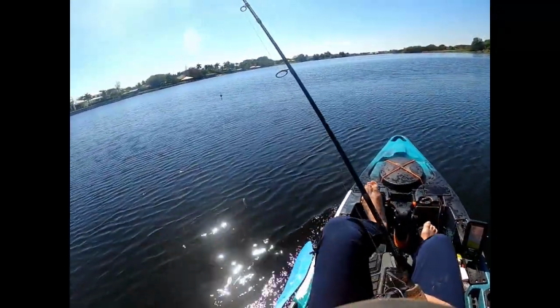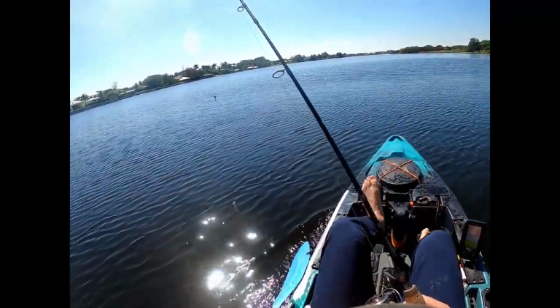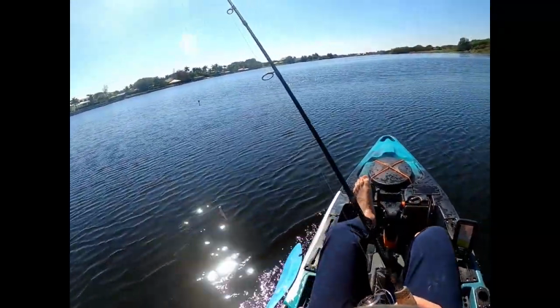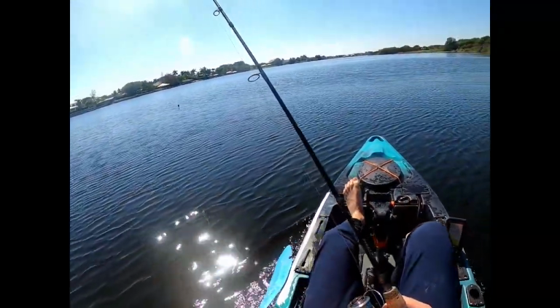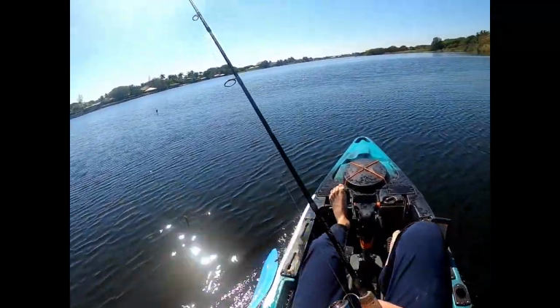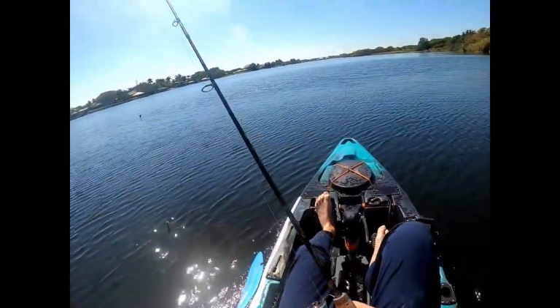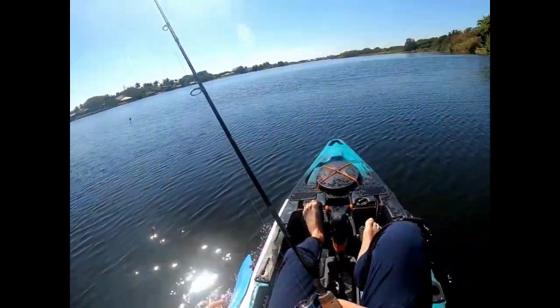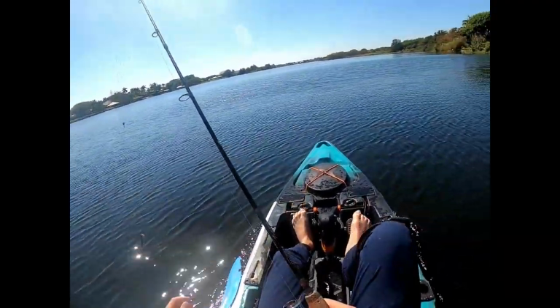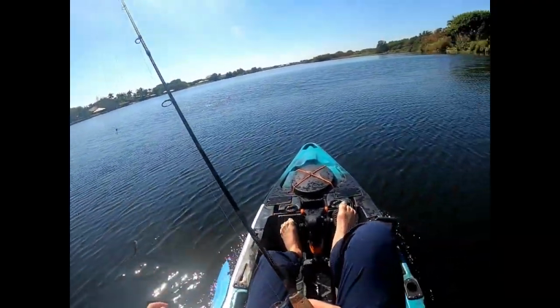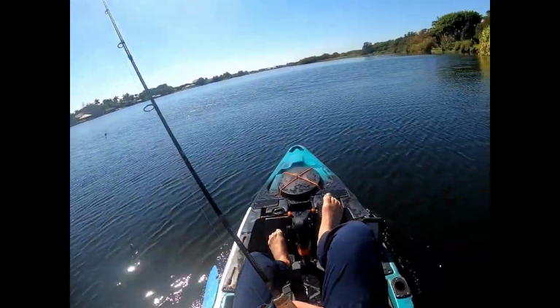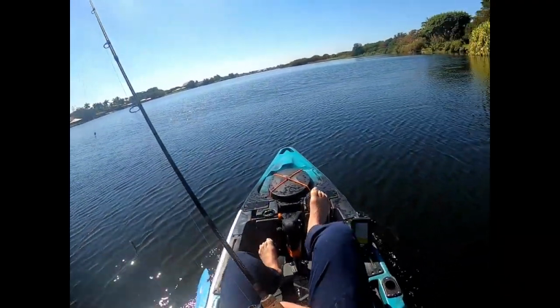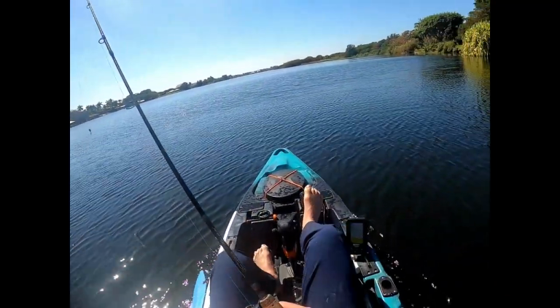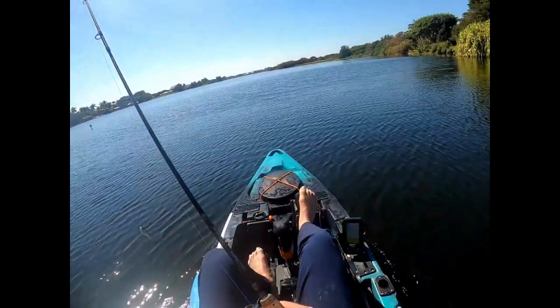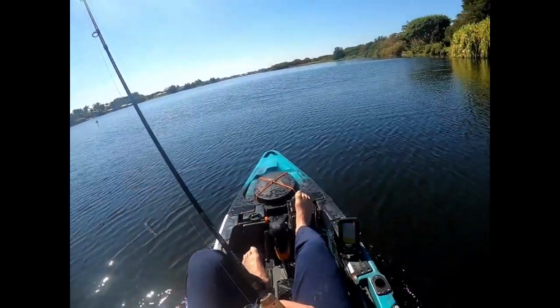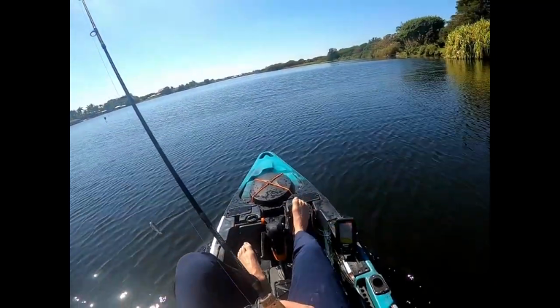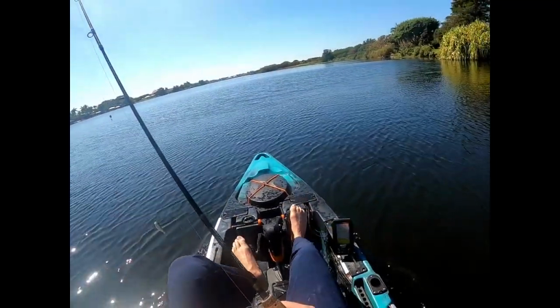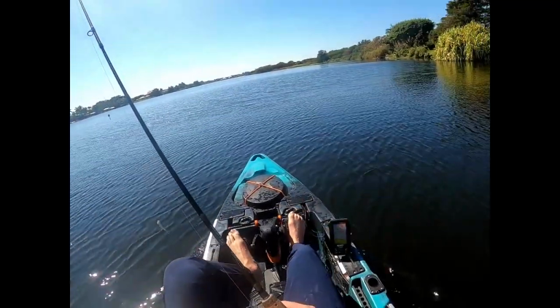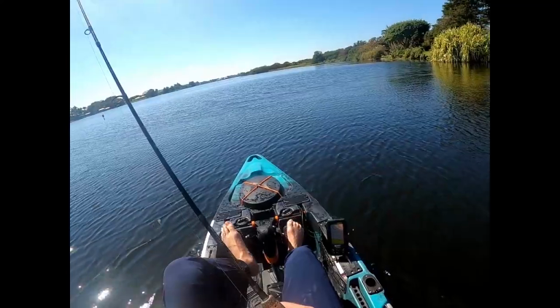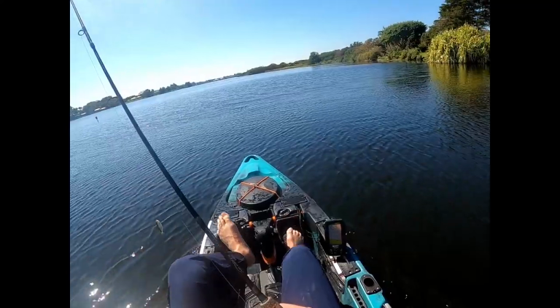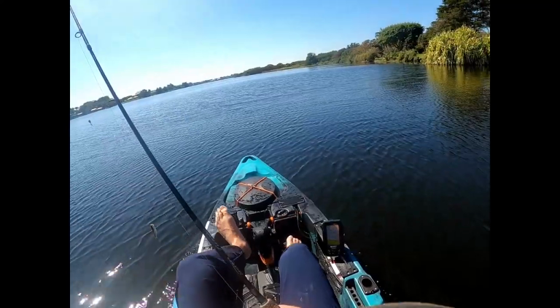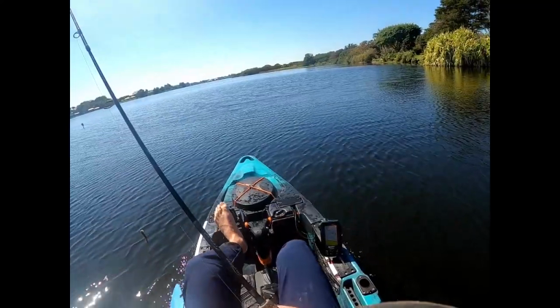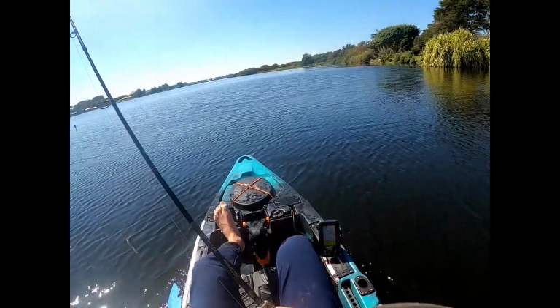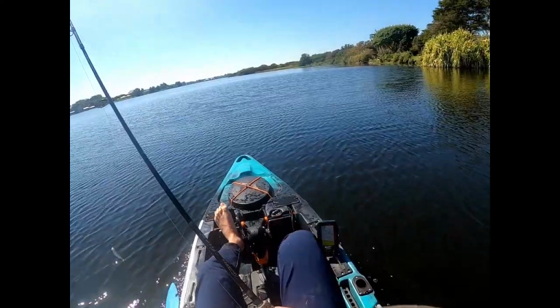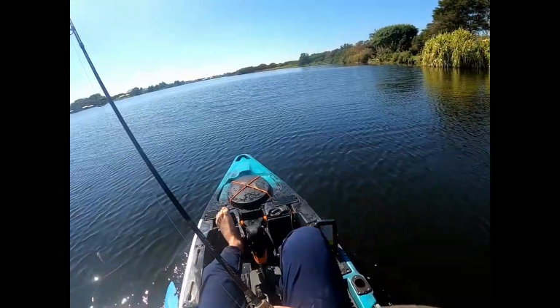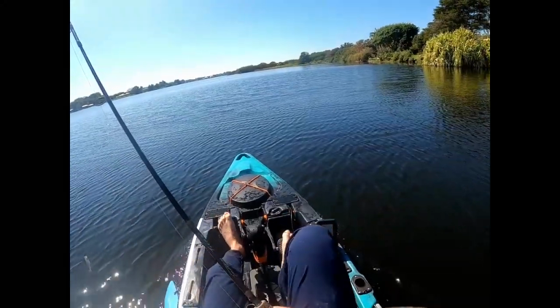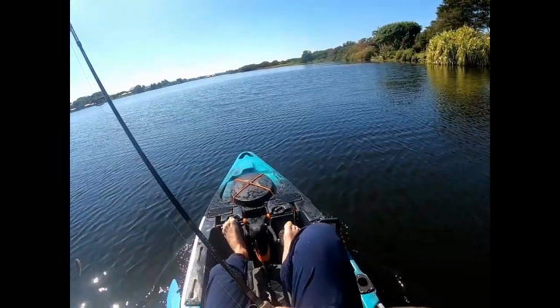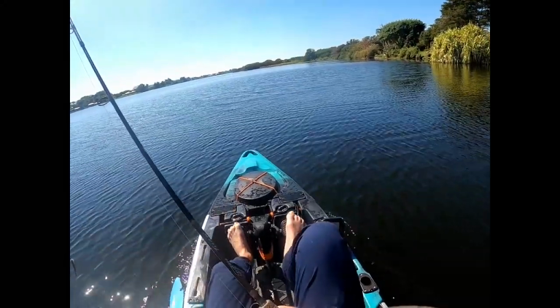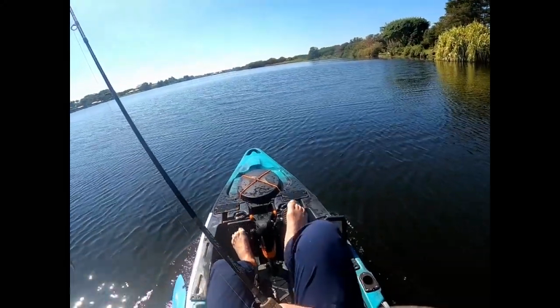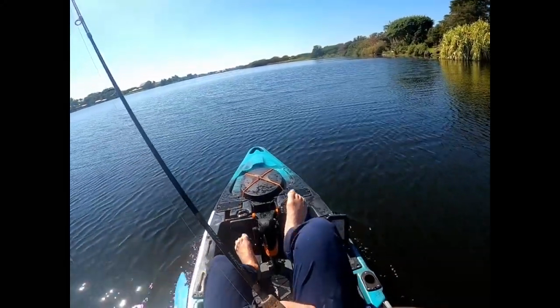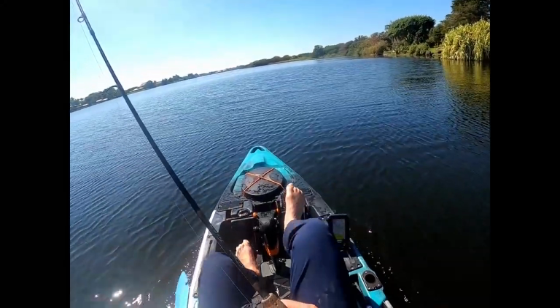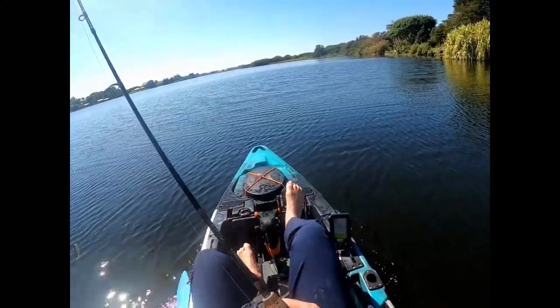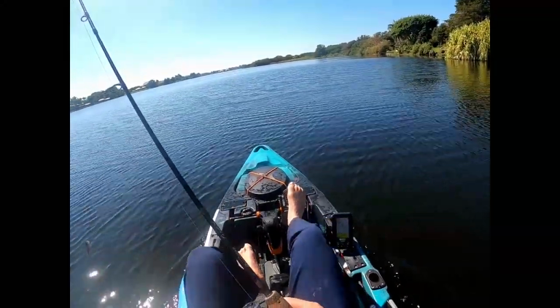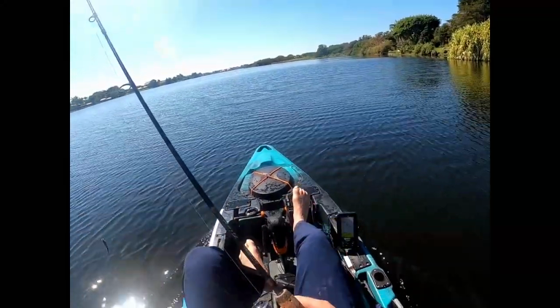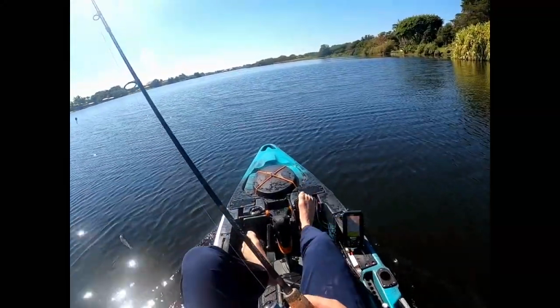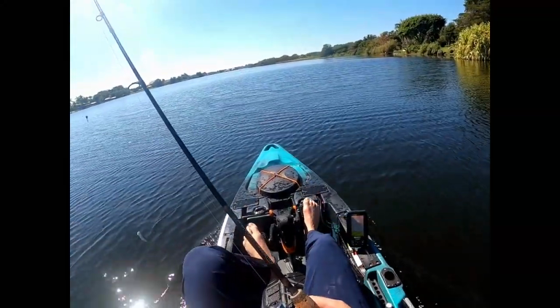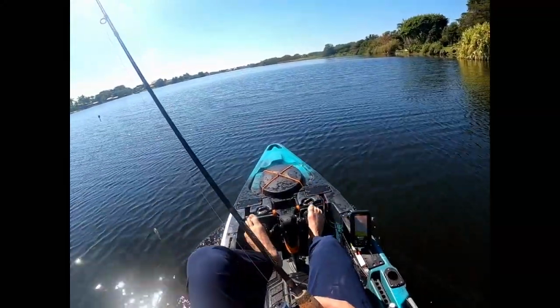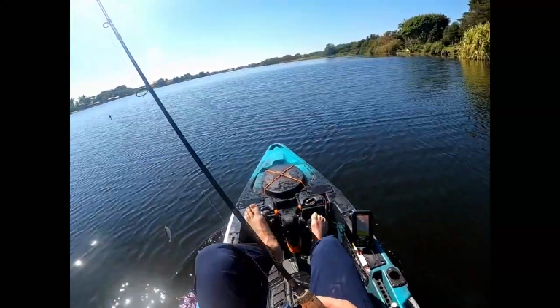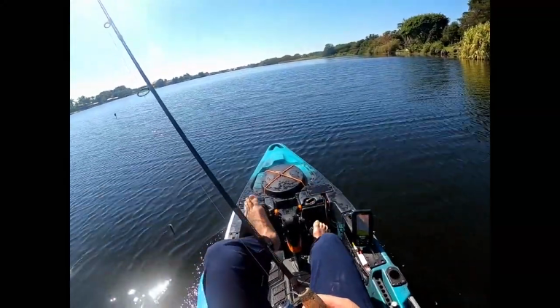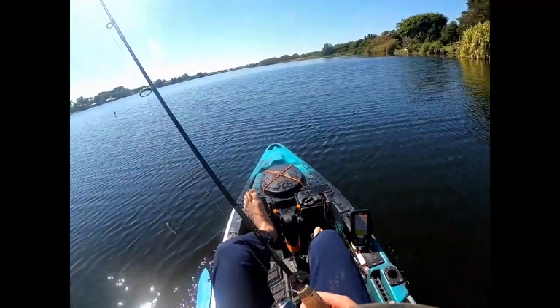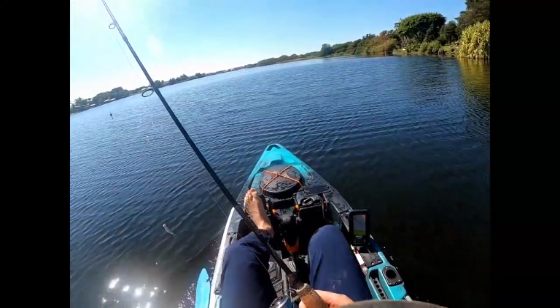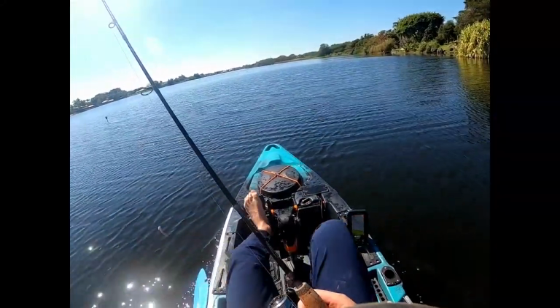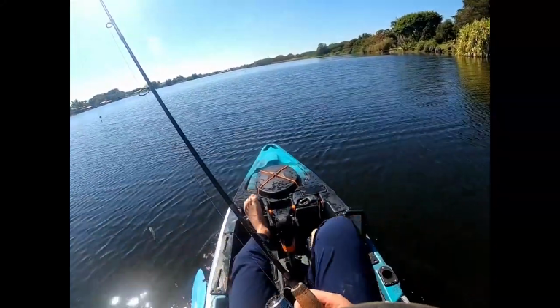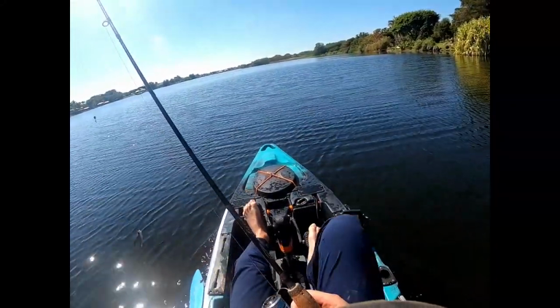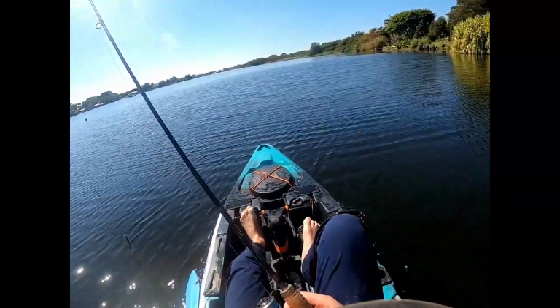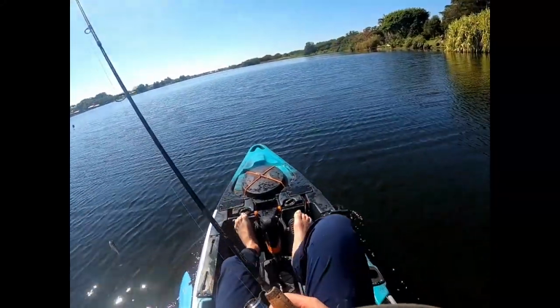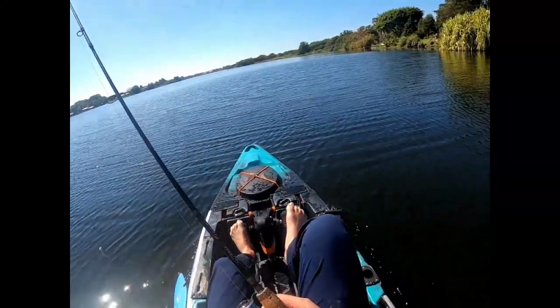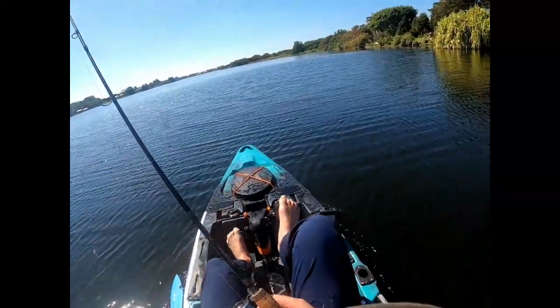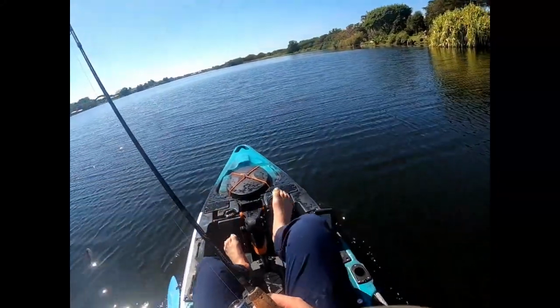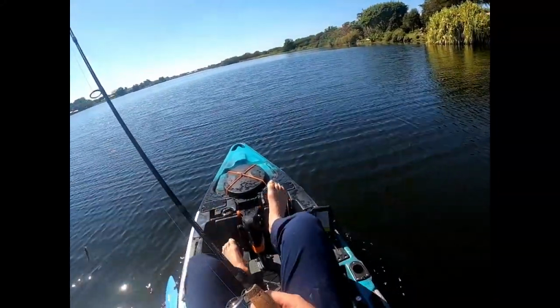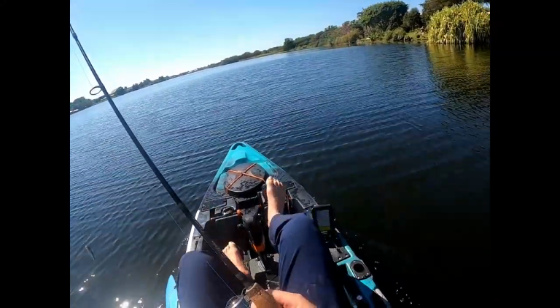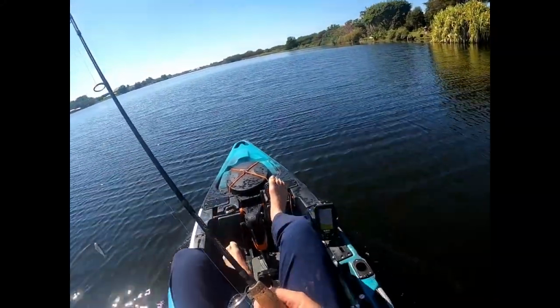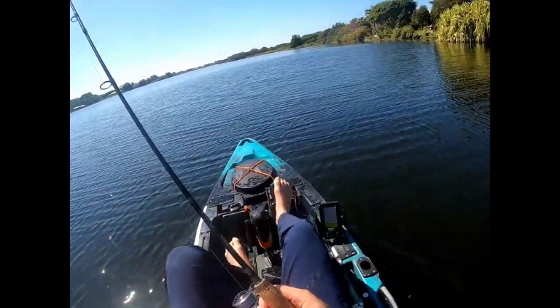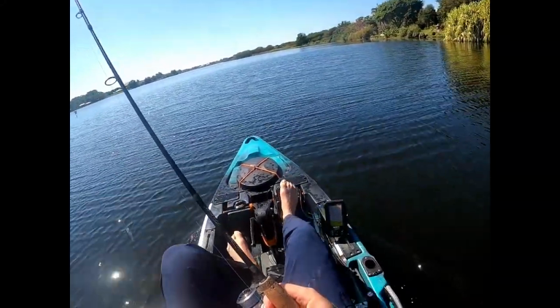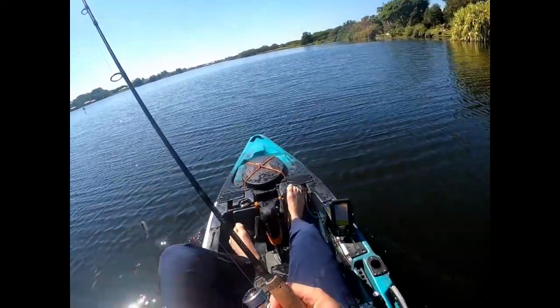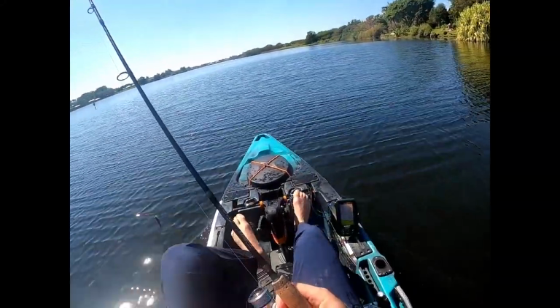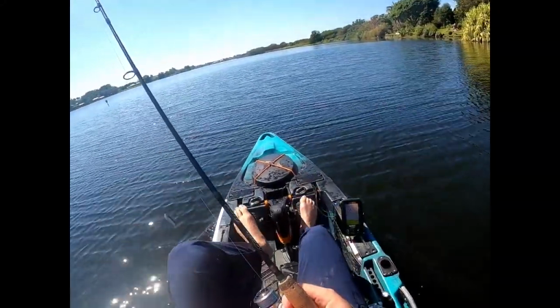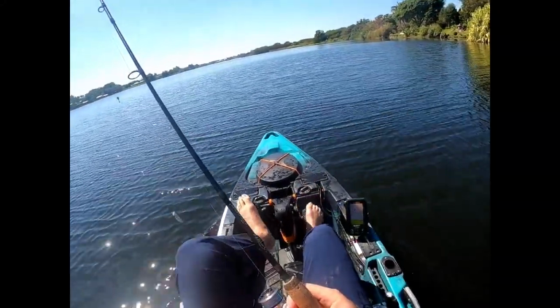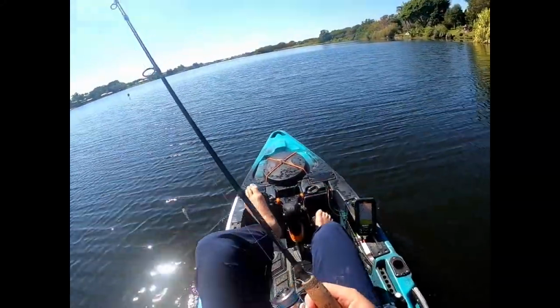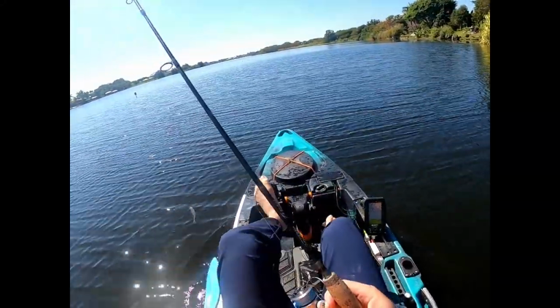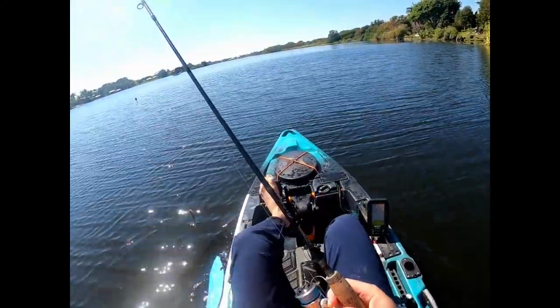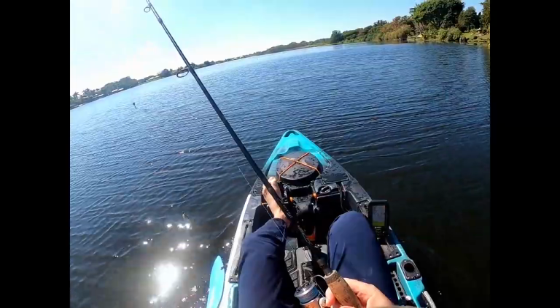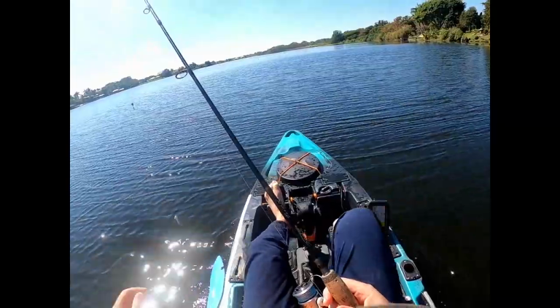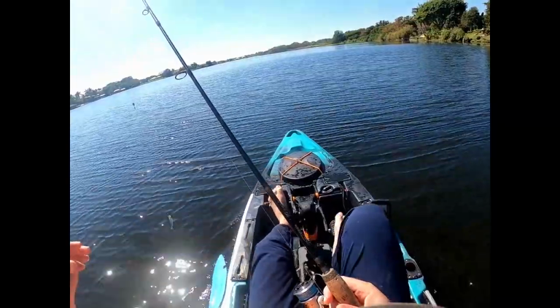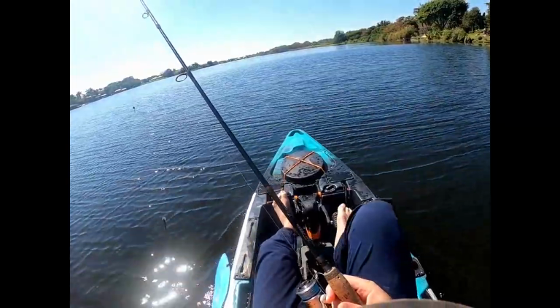This is the Lionfish channel — Lake Ida, fishing for clown knife fish. Hopefully I taught you something. If you don't catch some fish, drink some beer. Thank you.